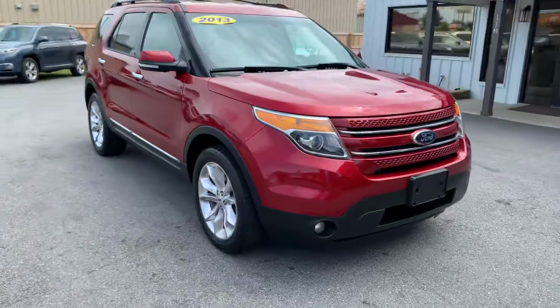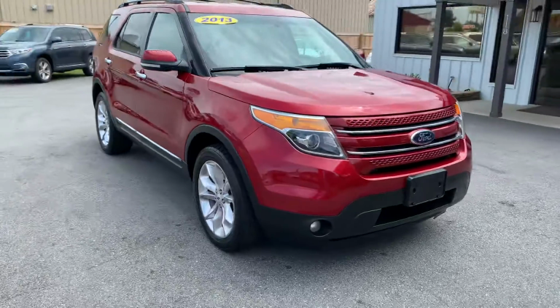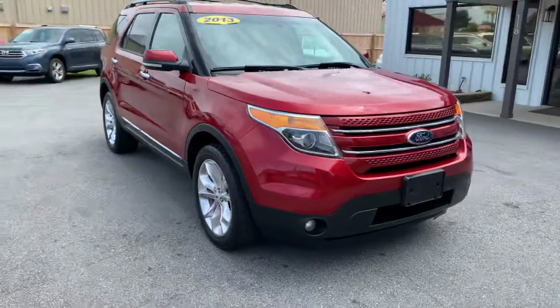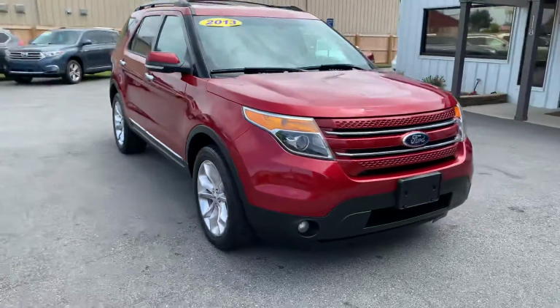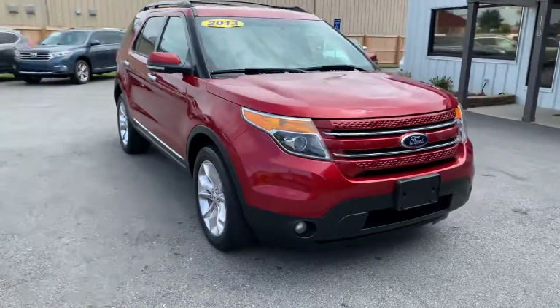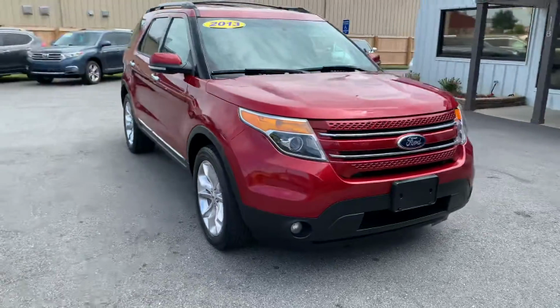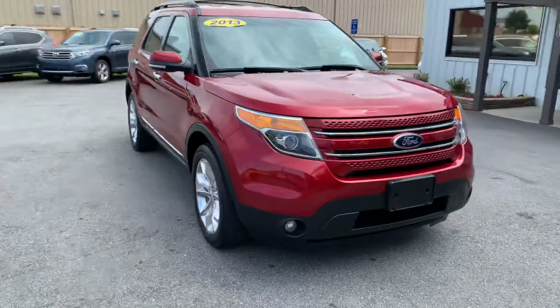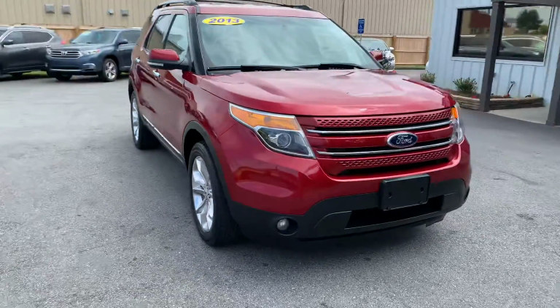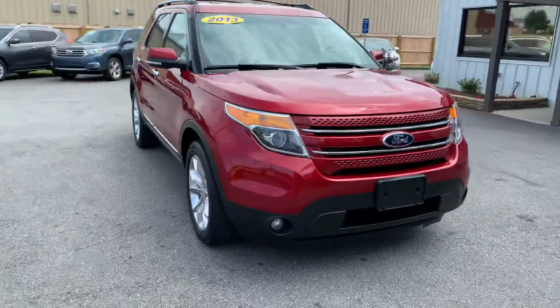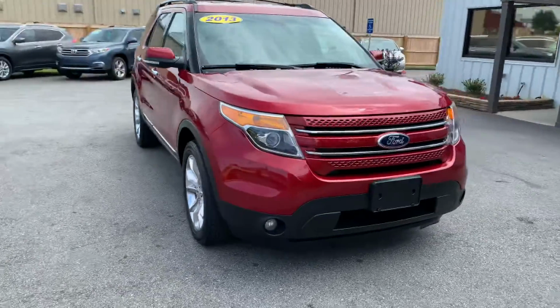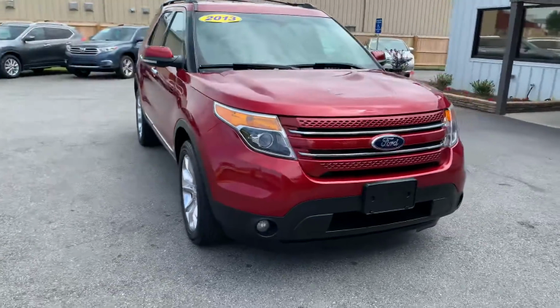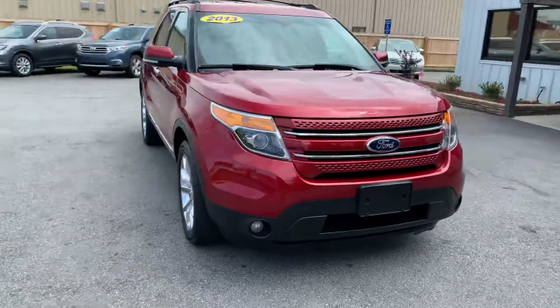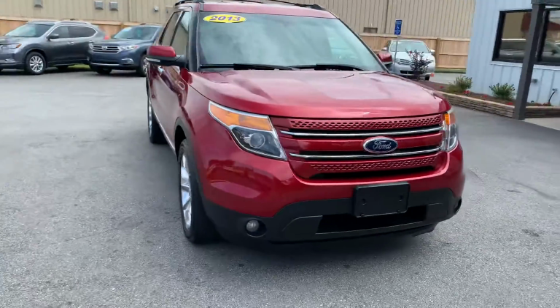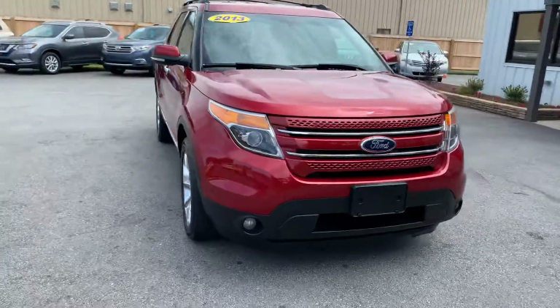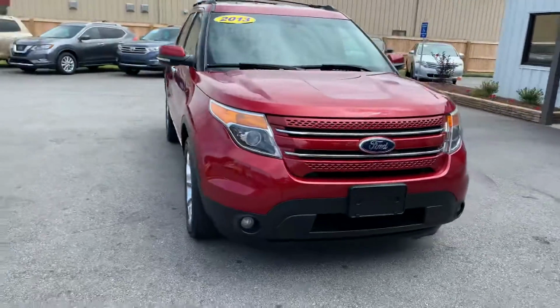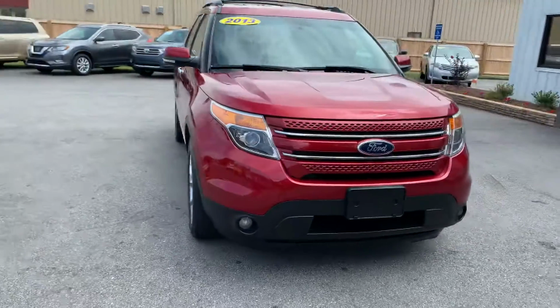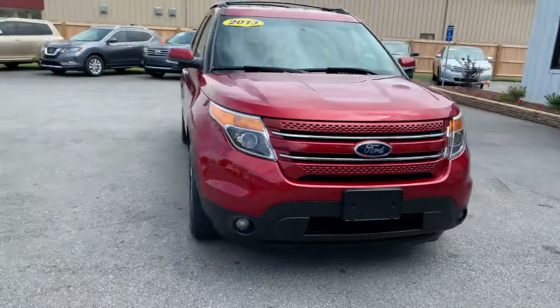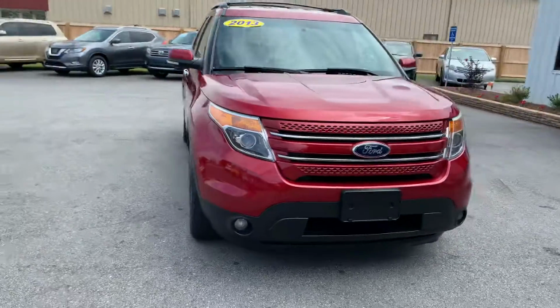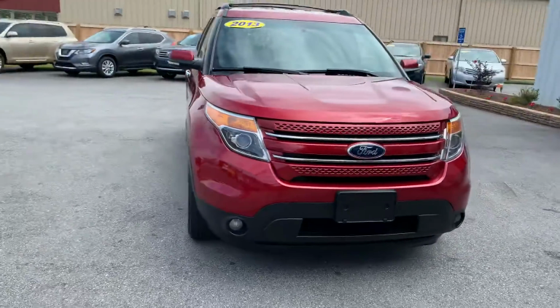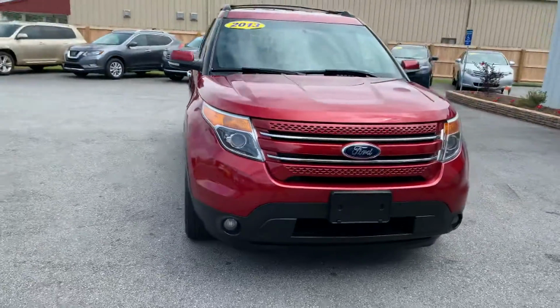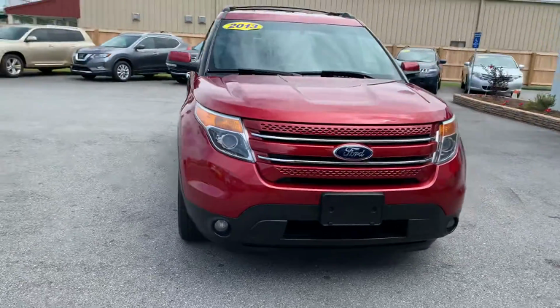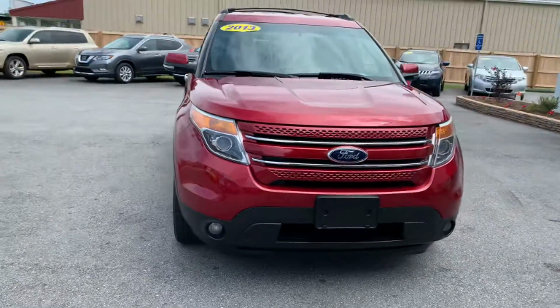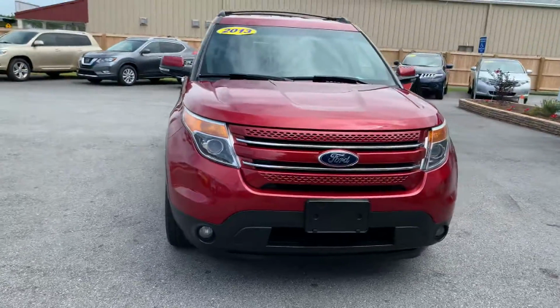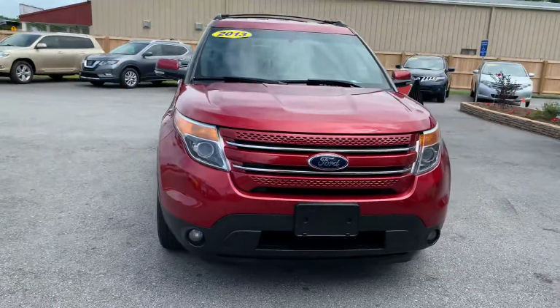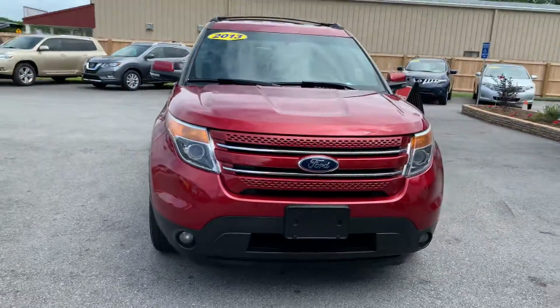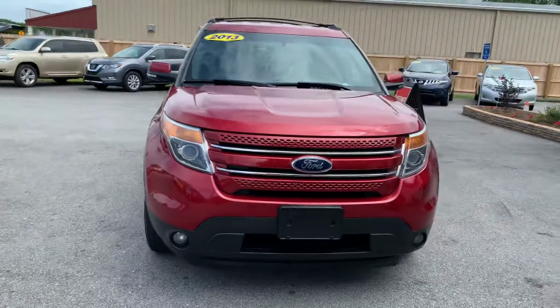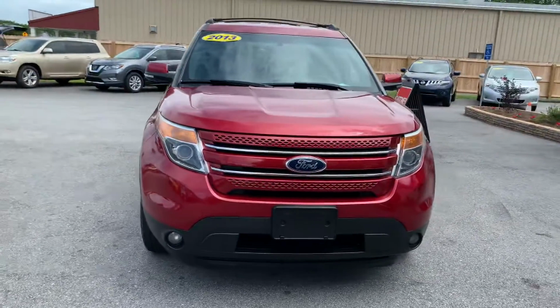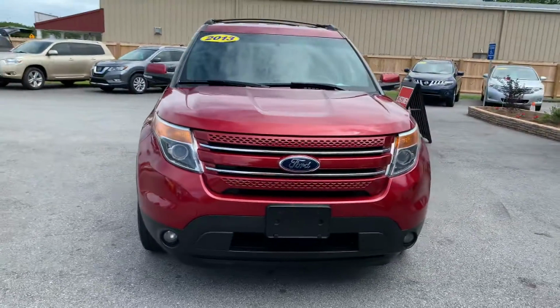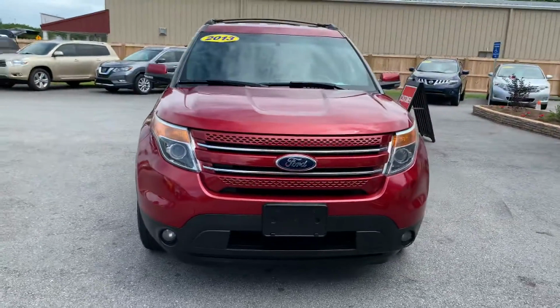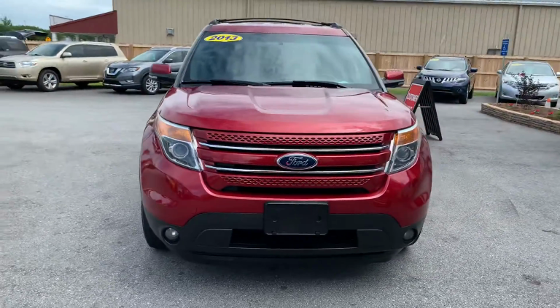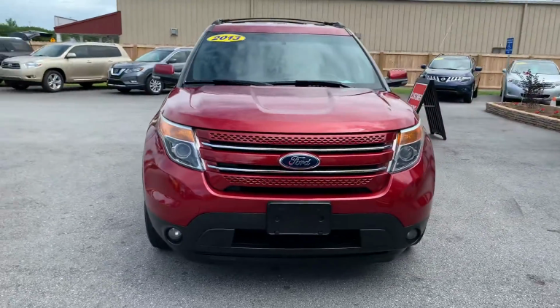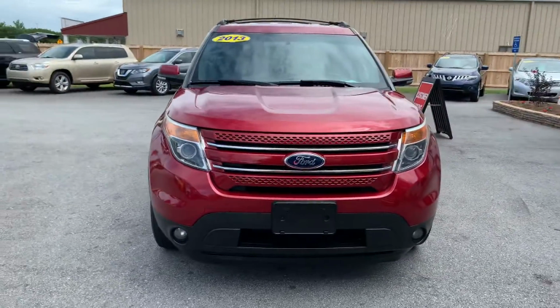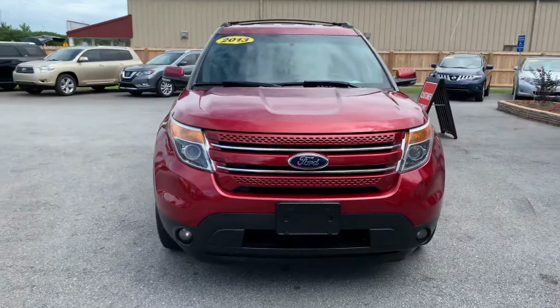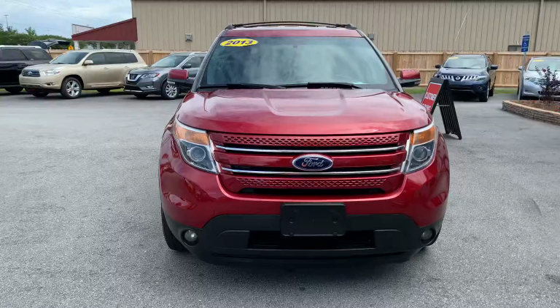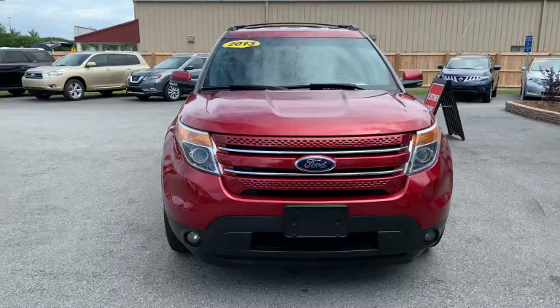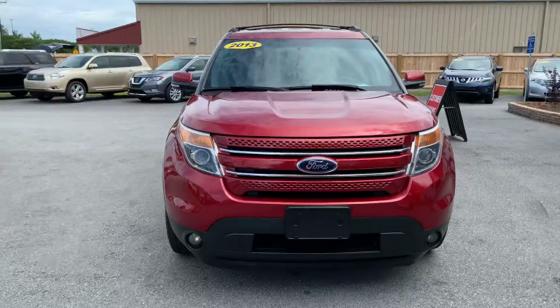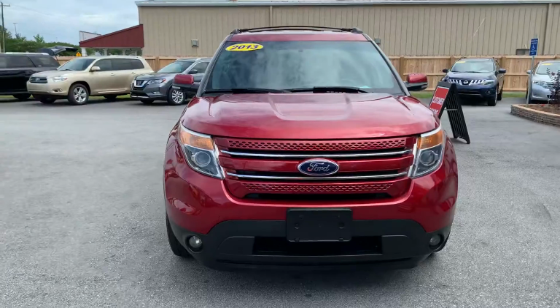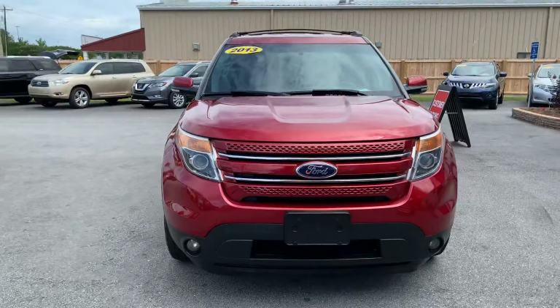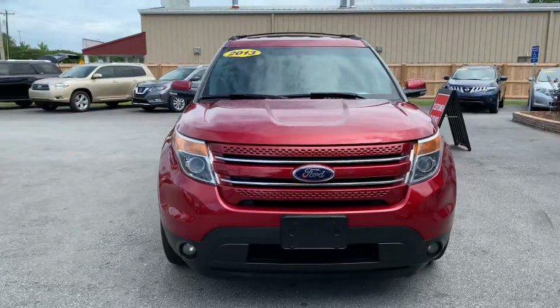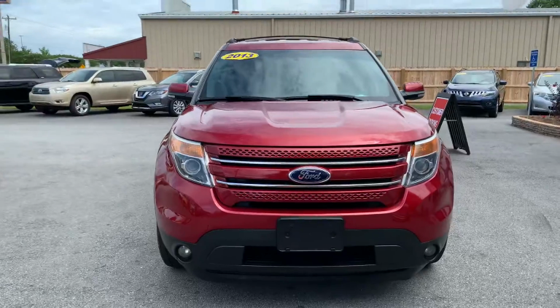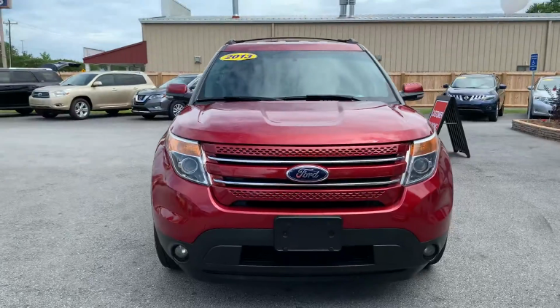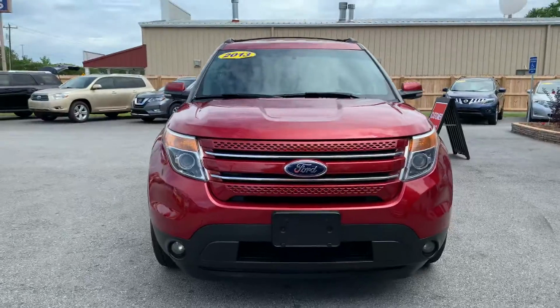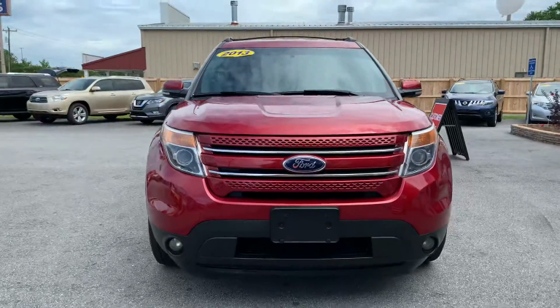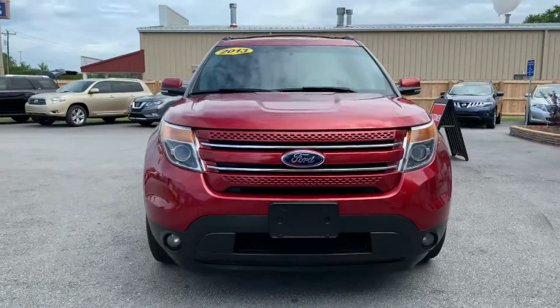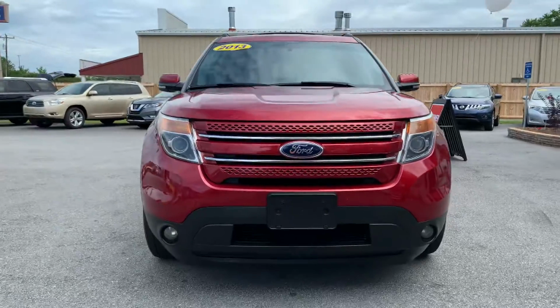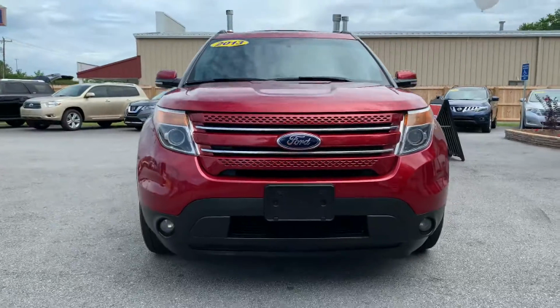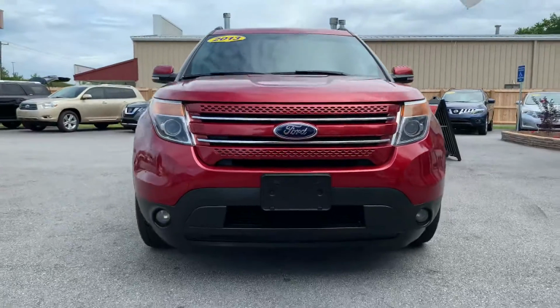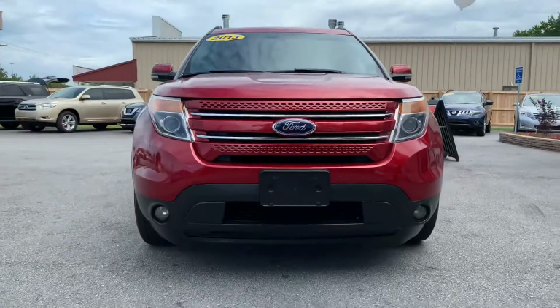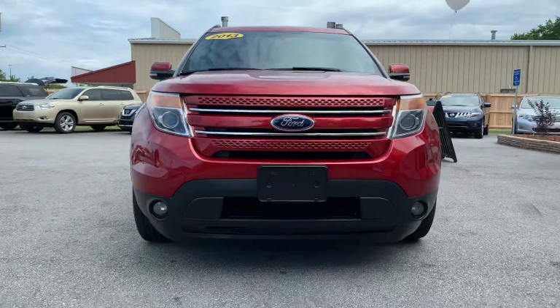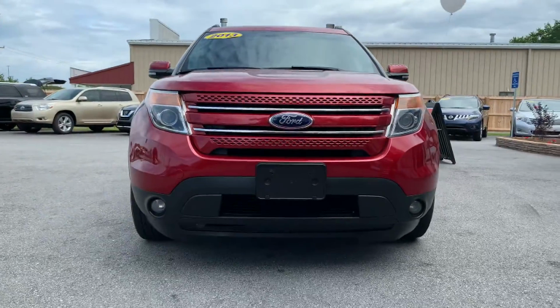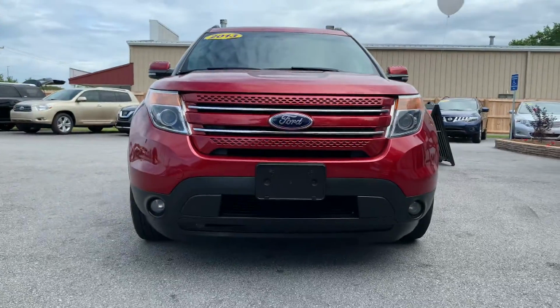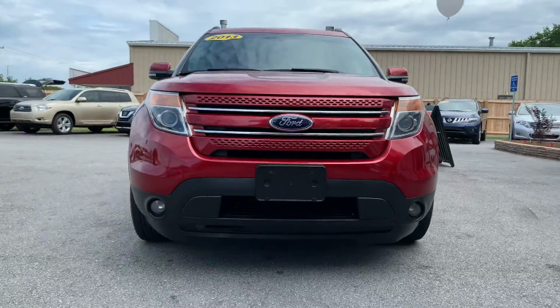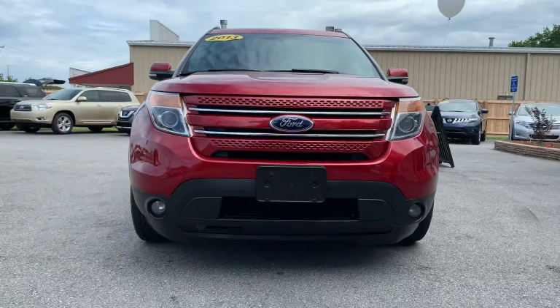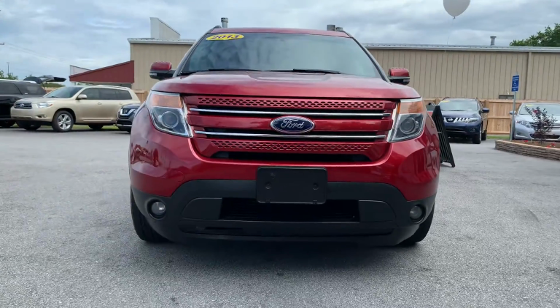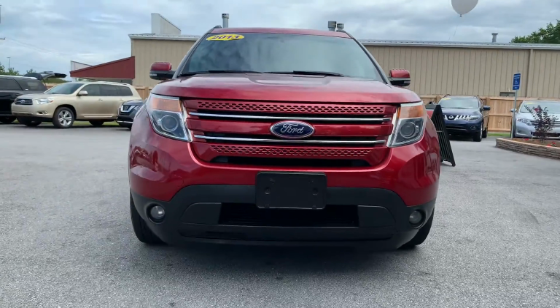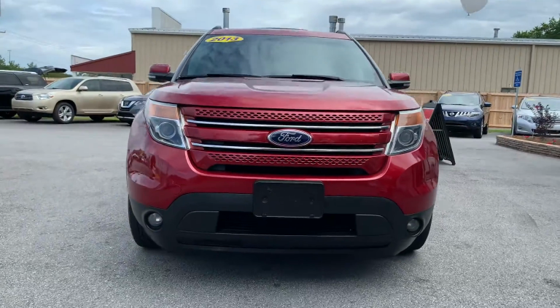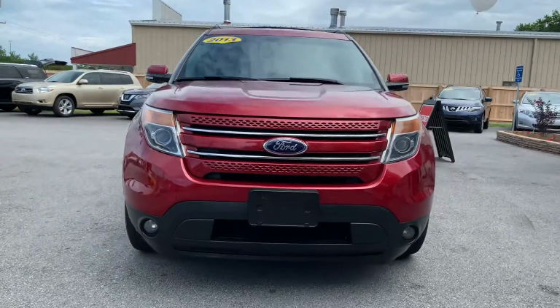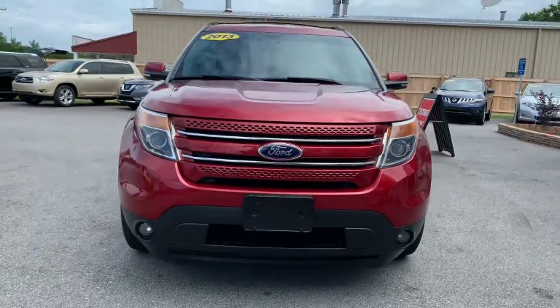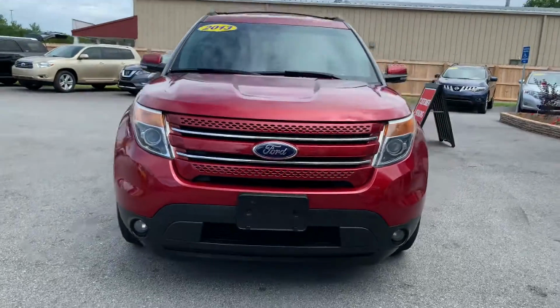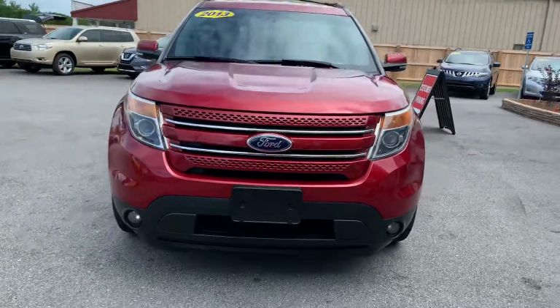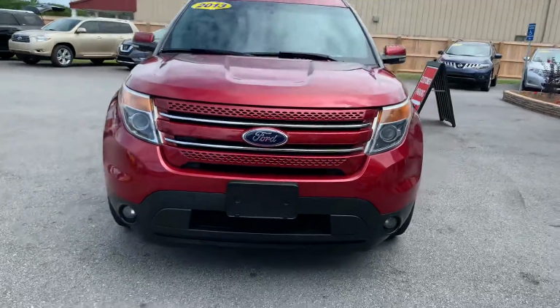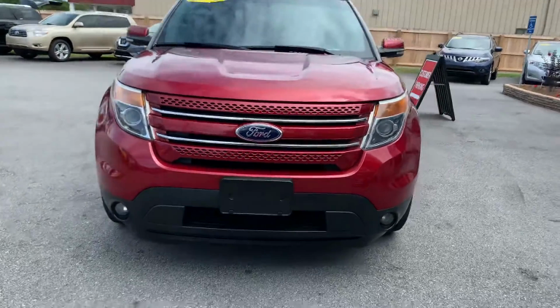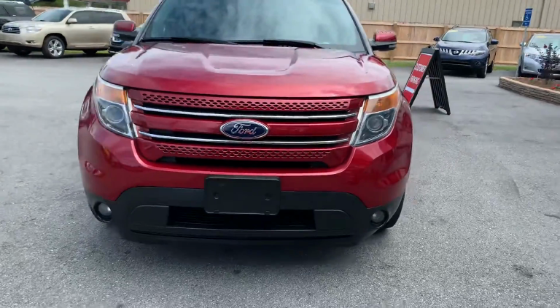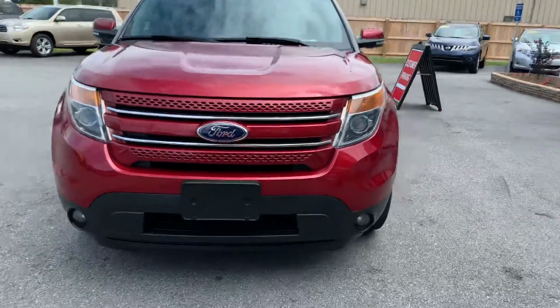If you look at the front of this vehicle you'll see the headlights. The fog lights are extremely clean. Let's go inside.